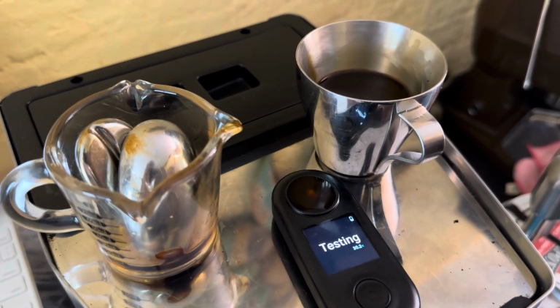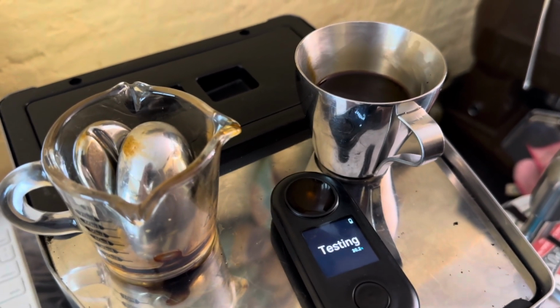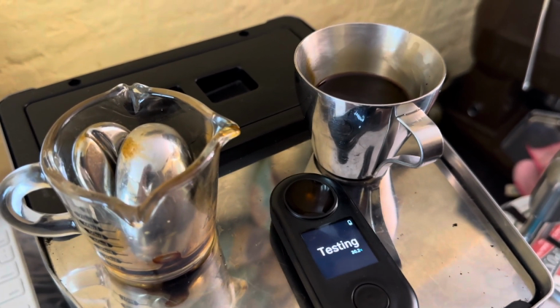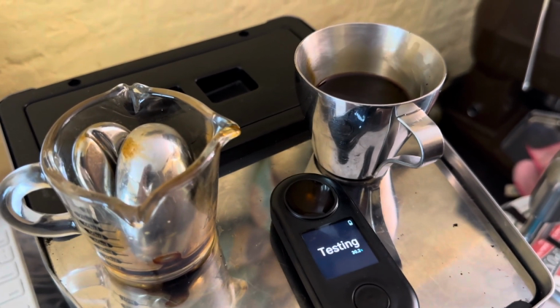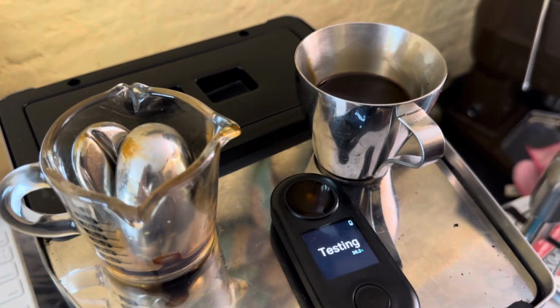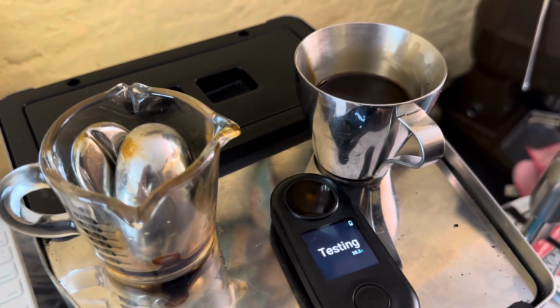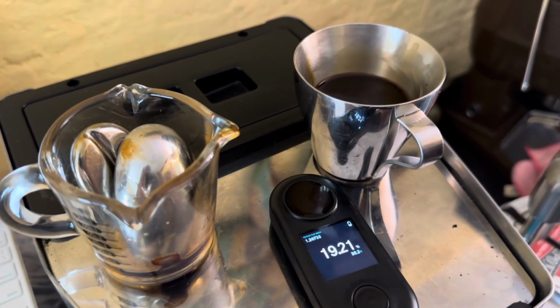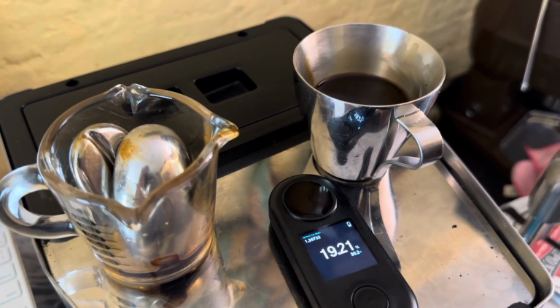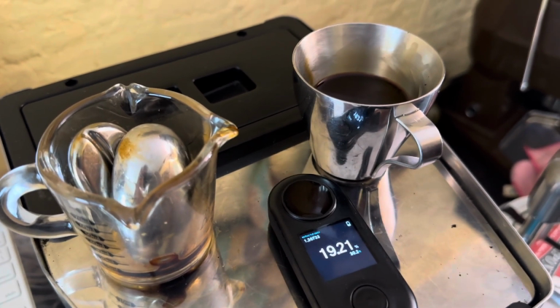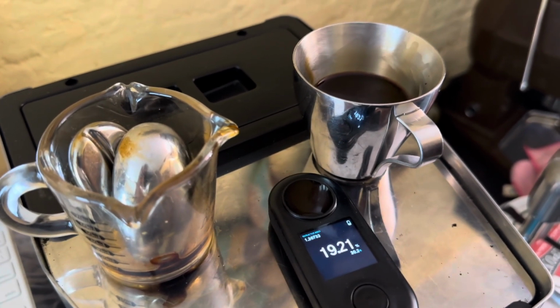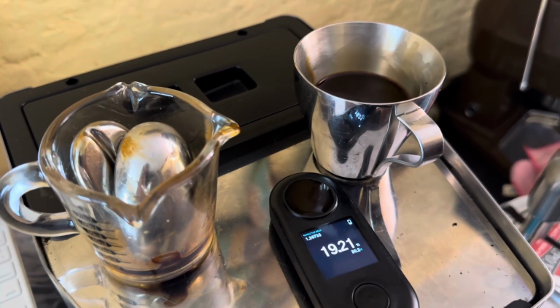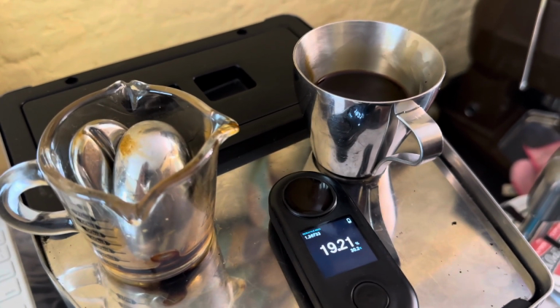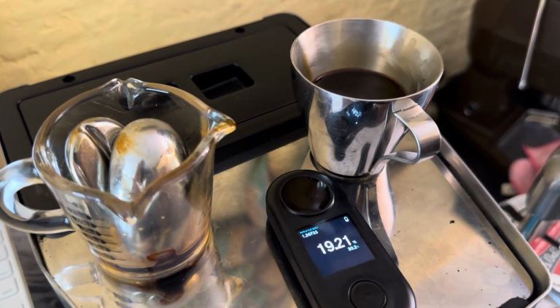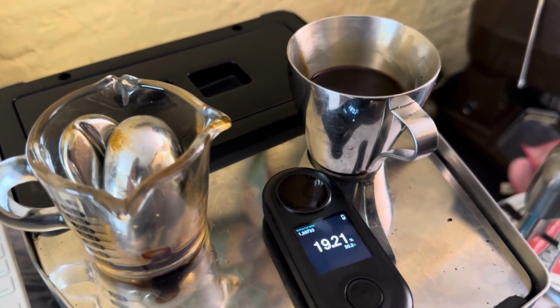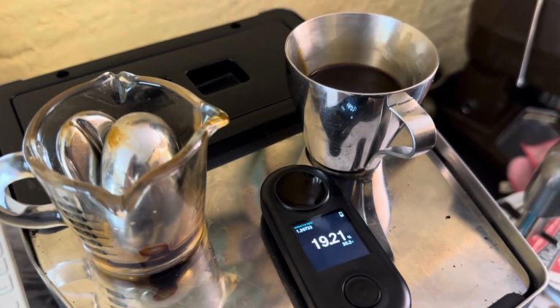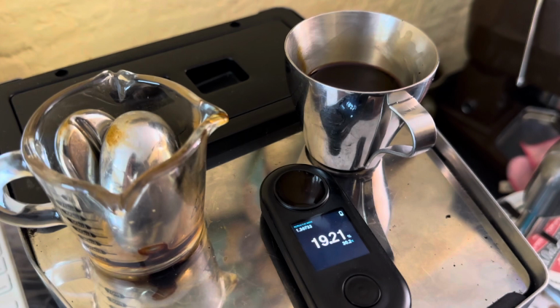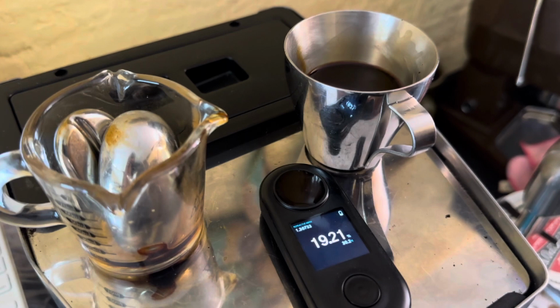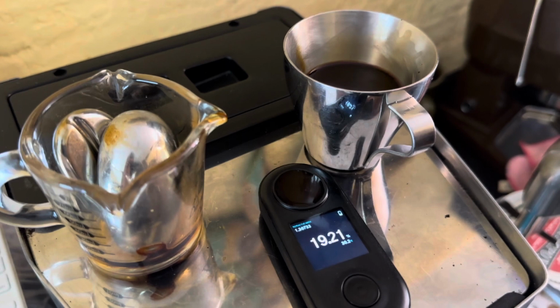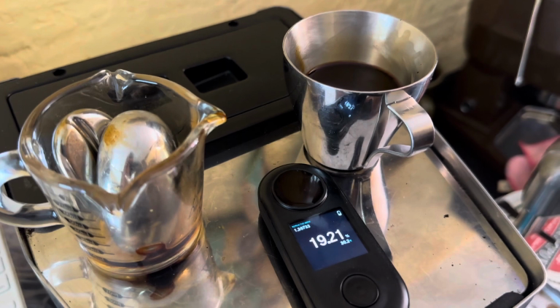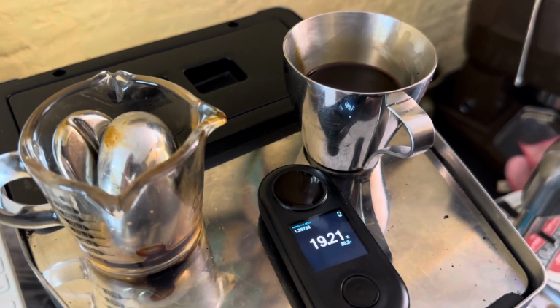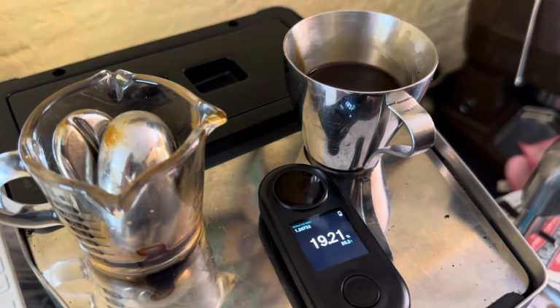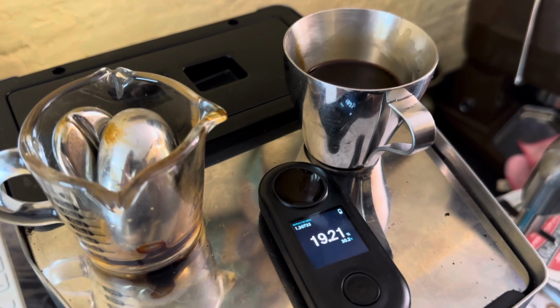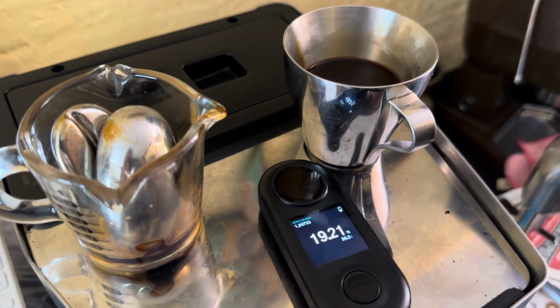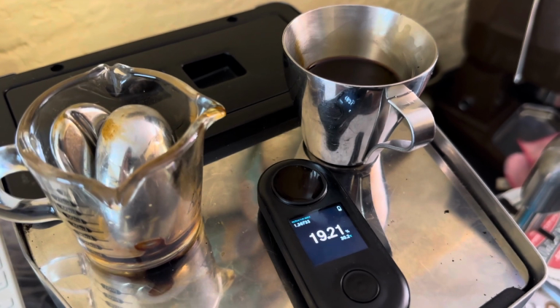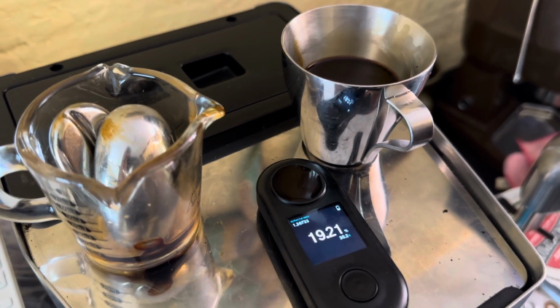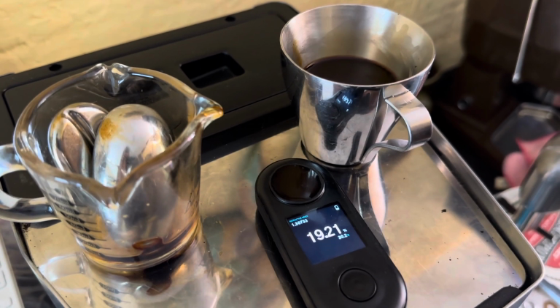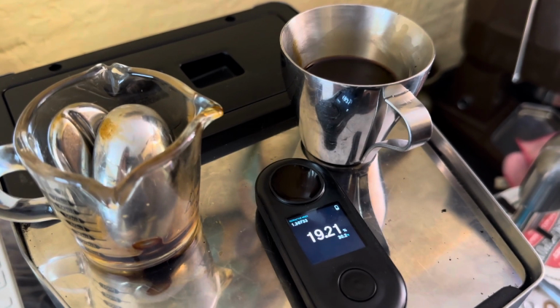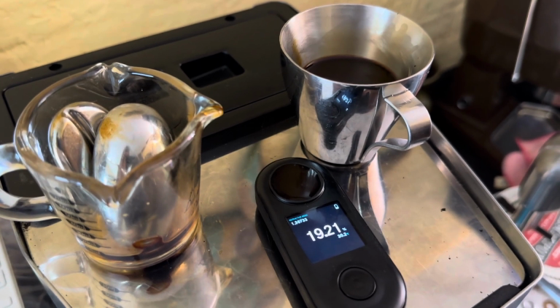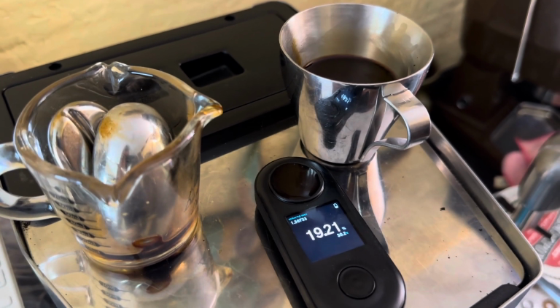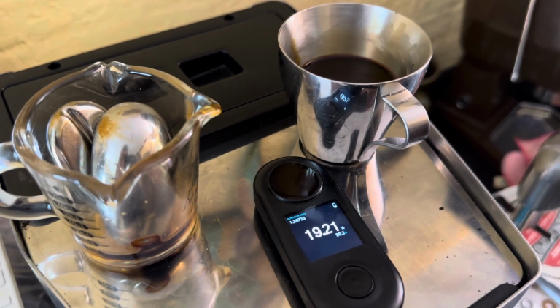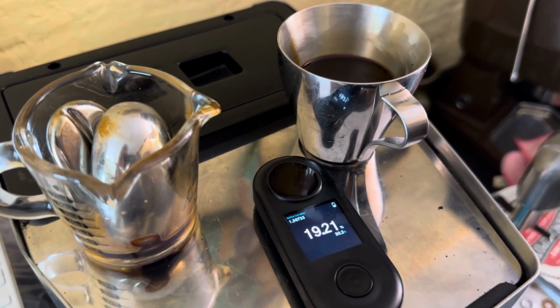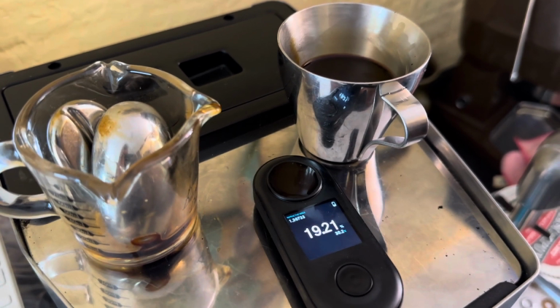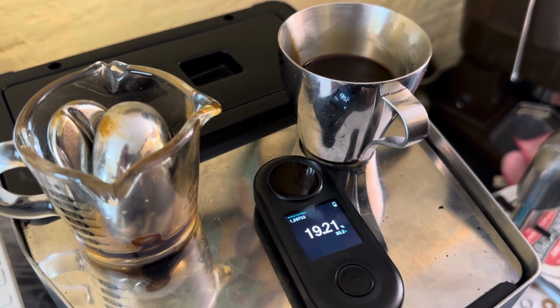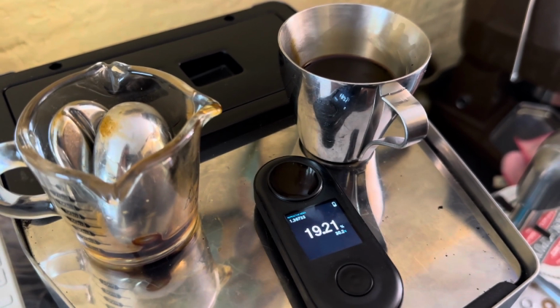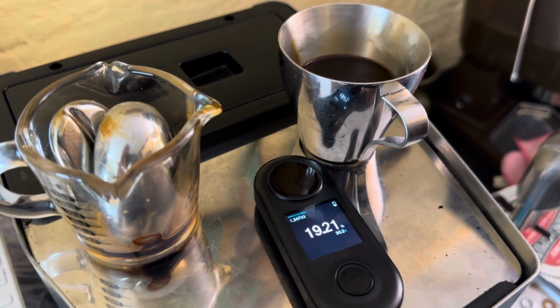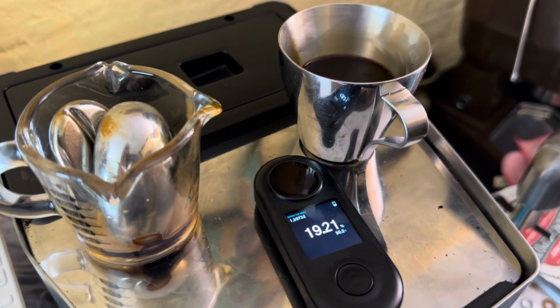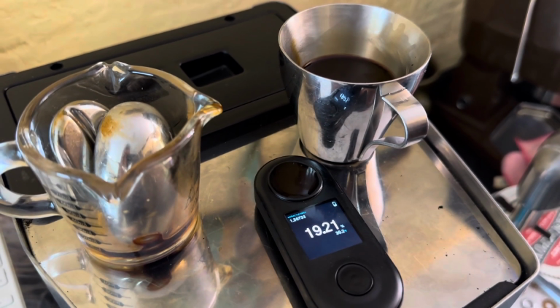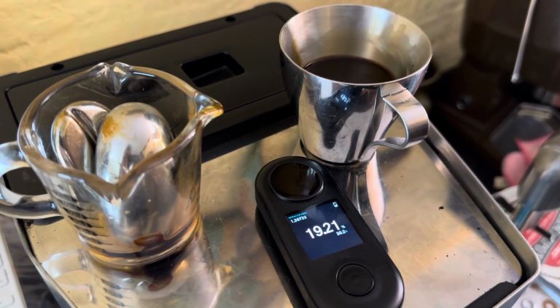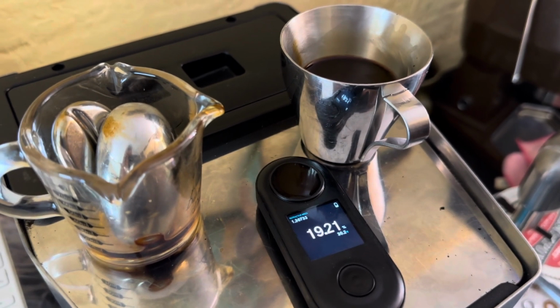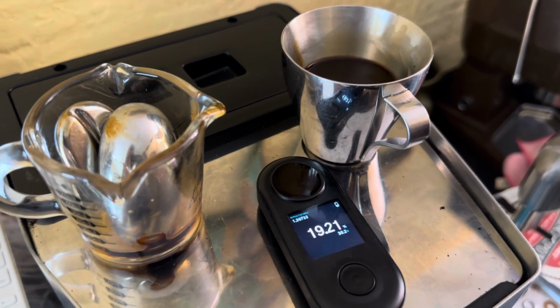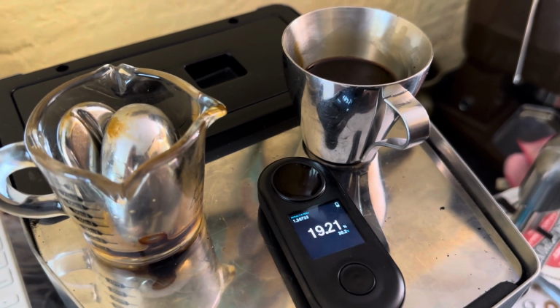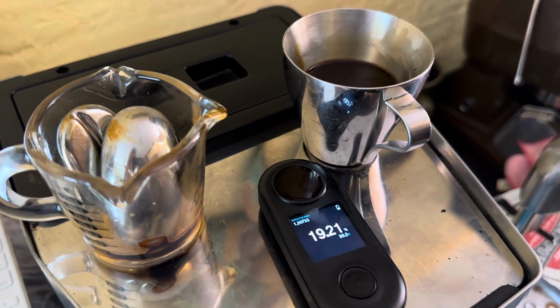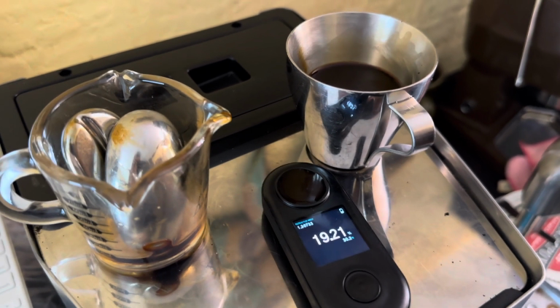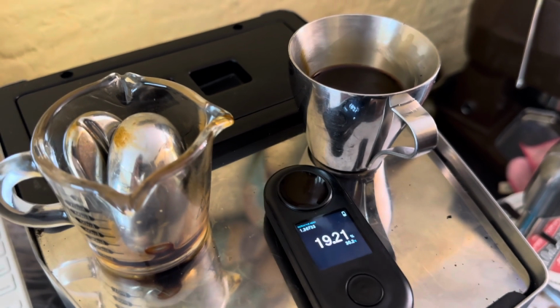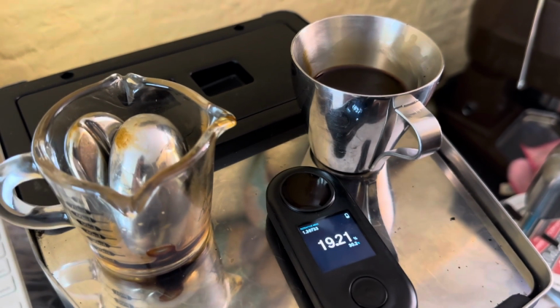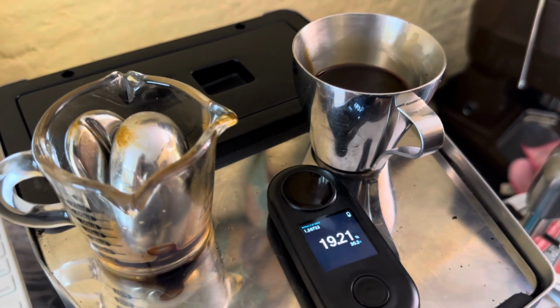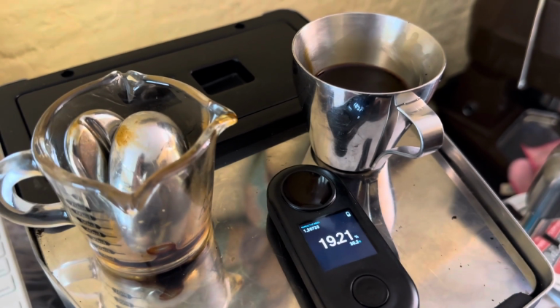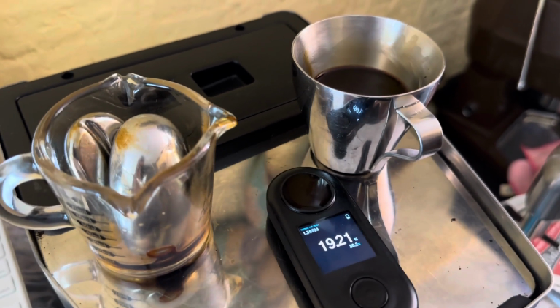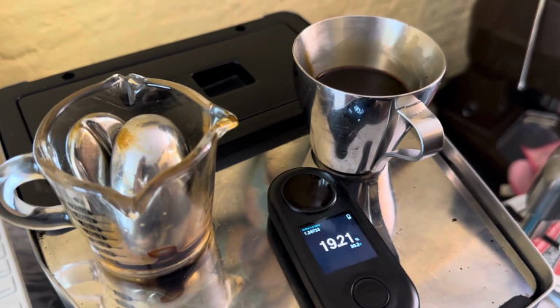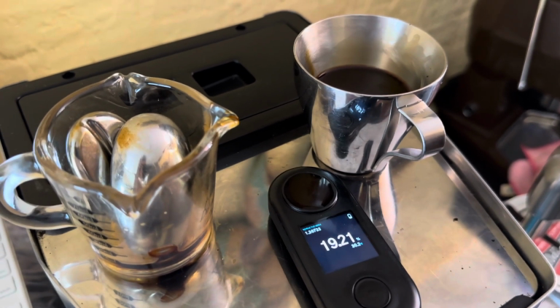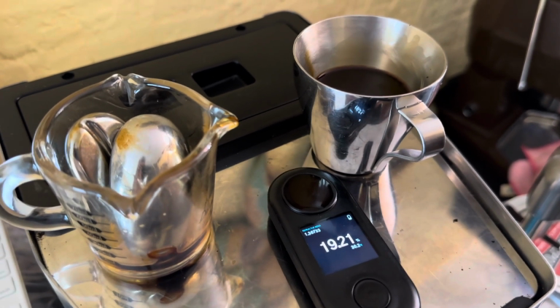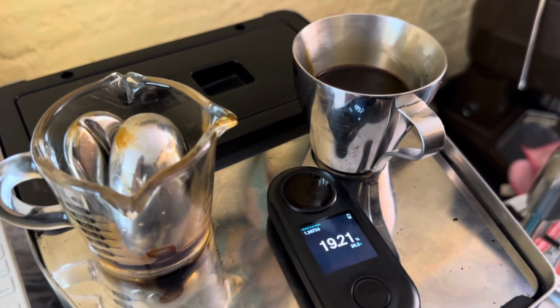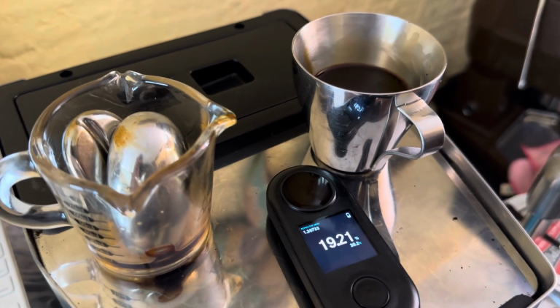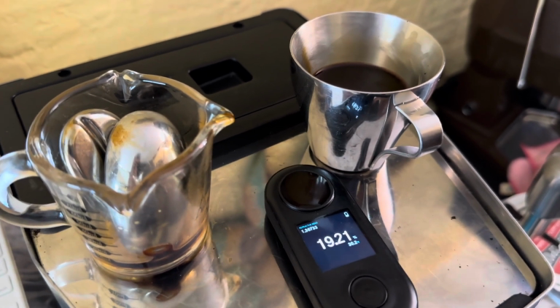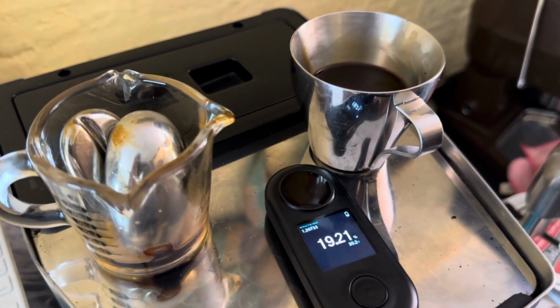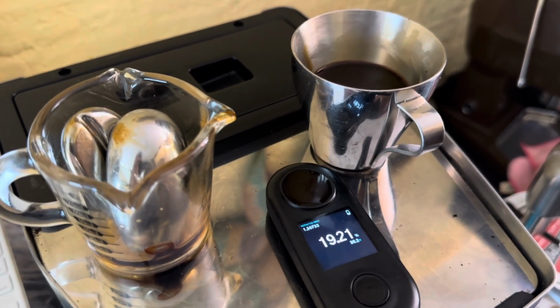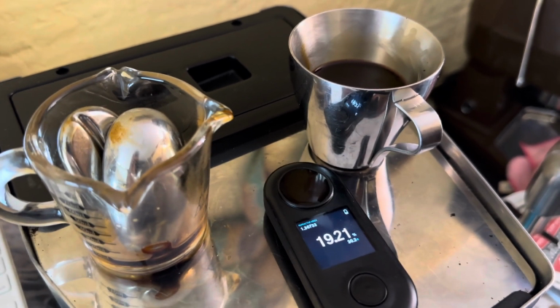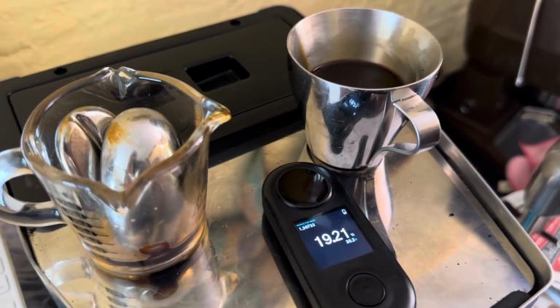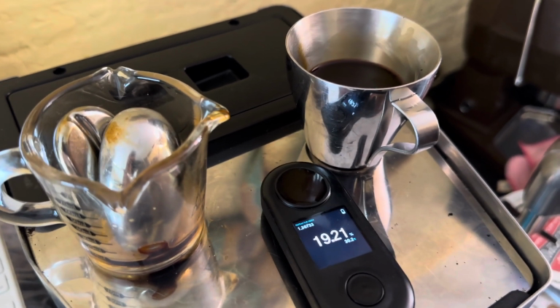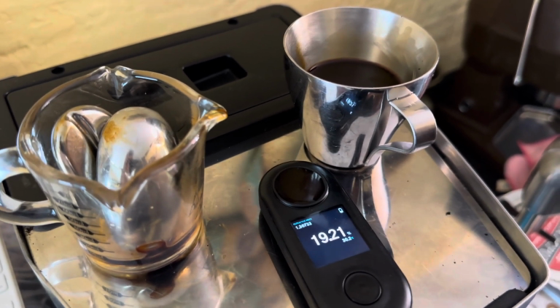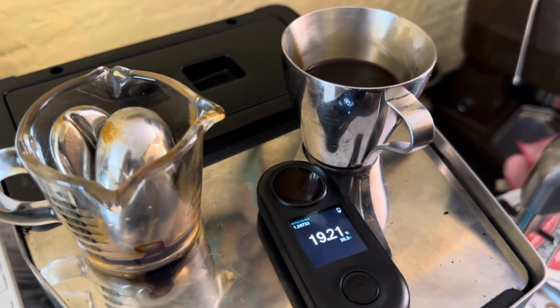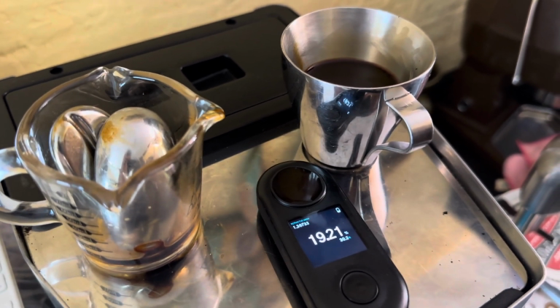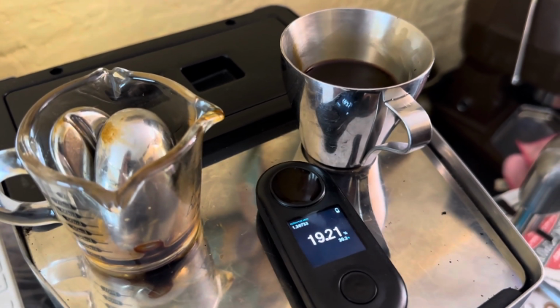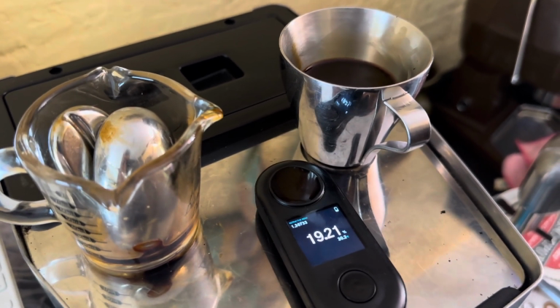Good shot, but it's not so straightforward as just pushing the Gaggia. I'll do another shot where I push straight through and see what the extraction yield is for comparison.